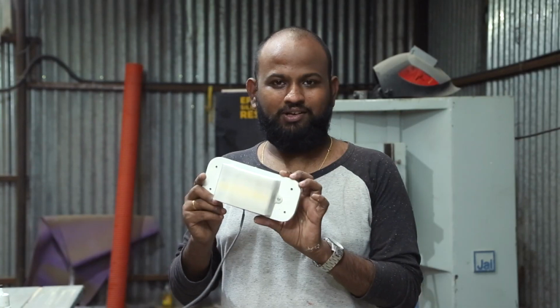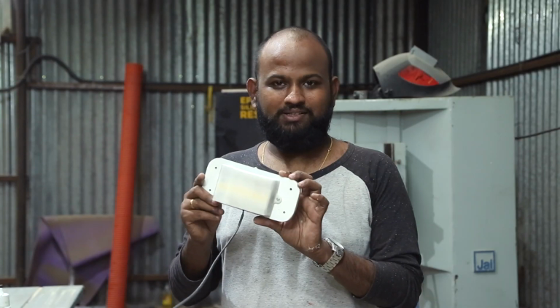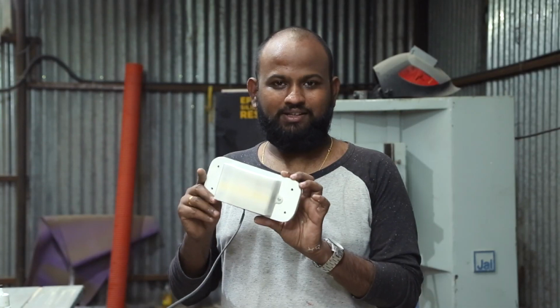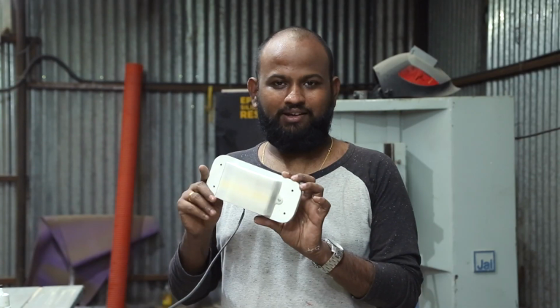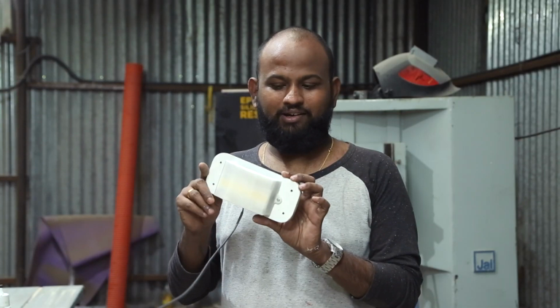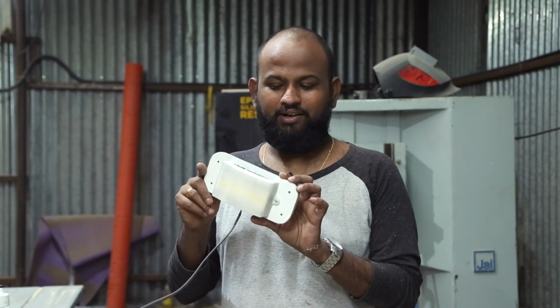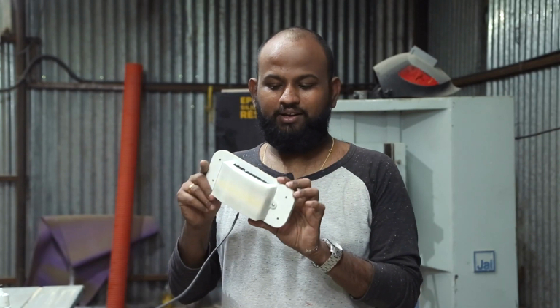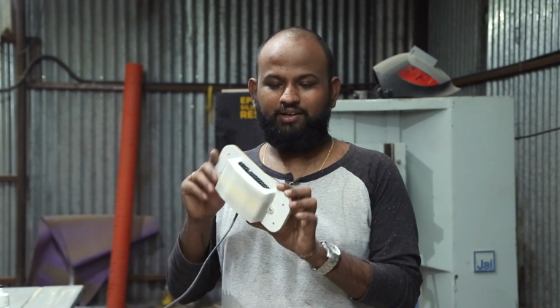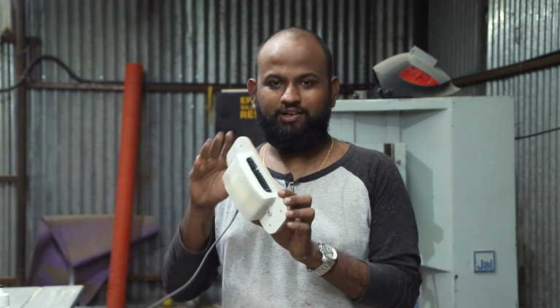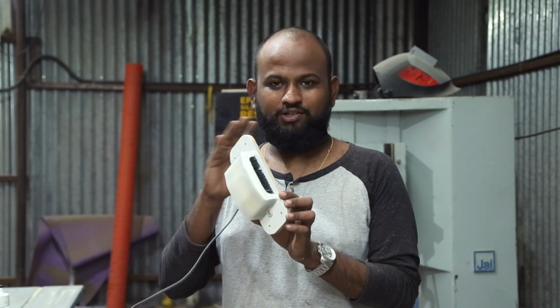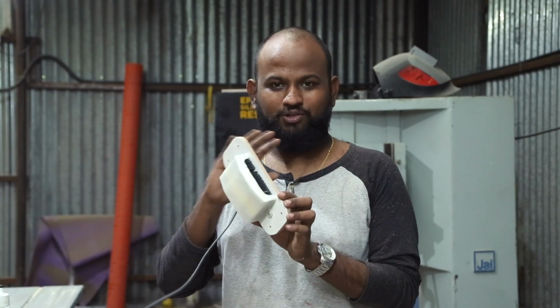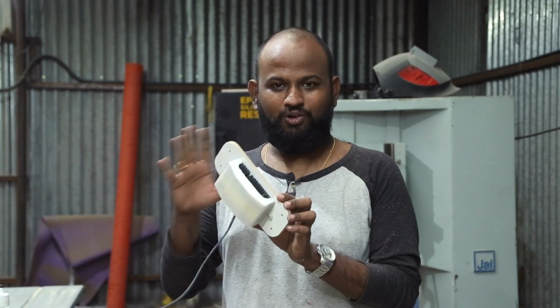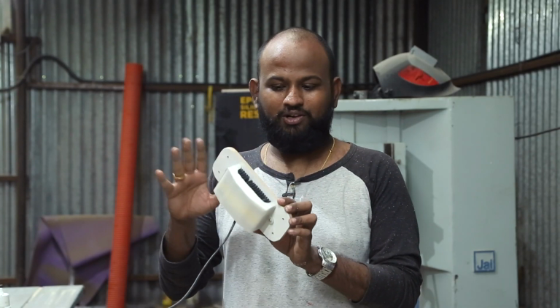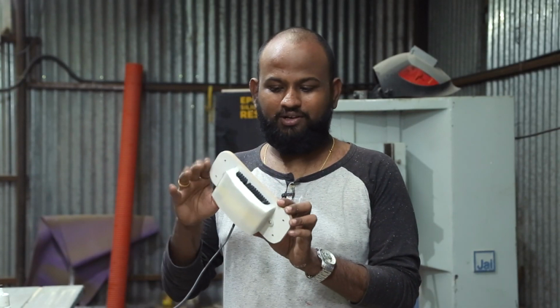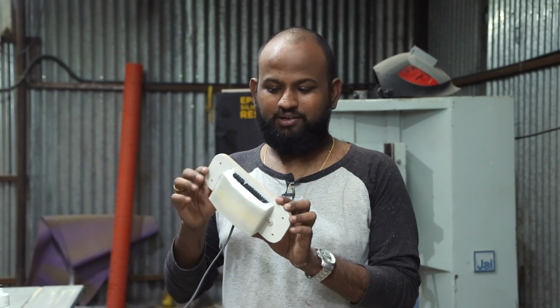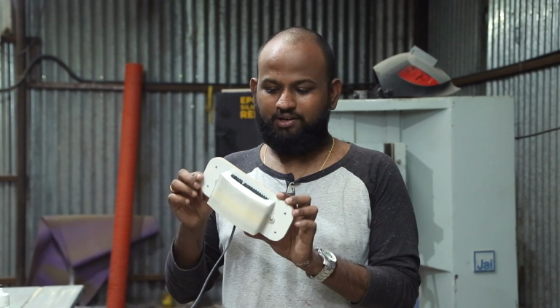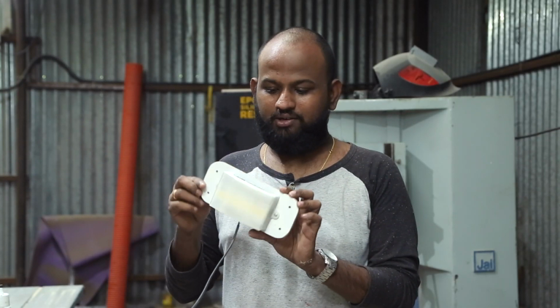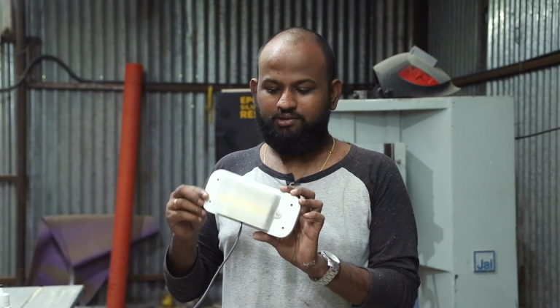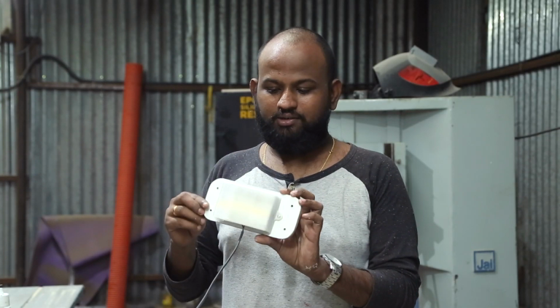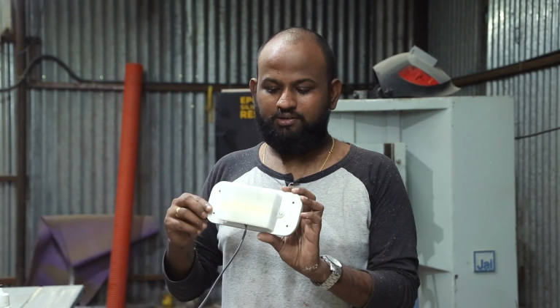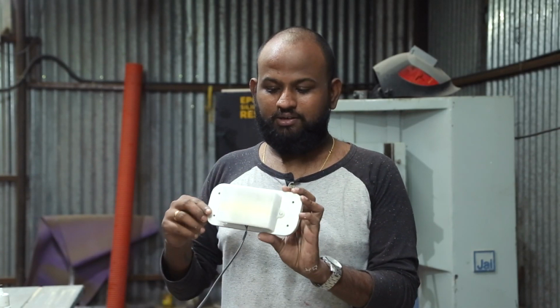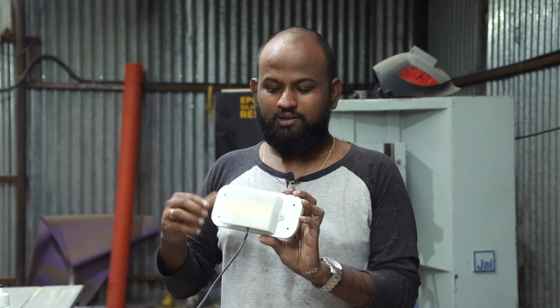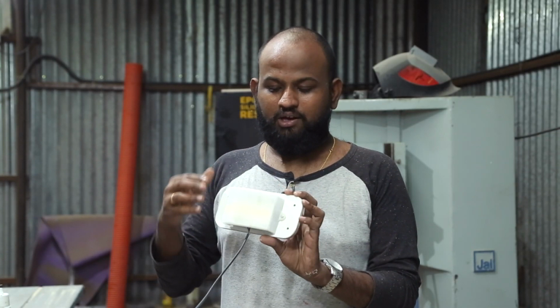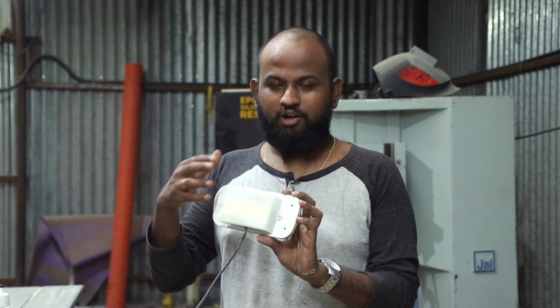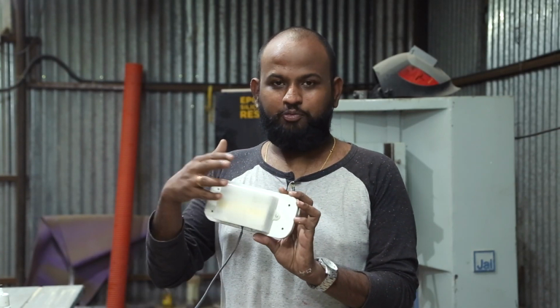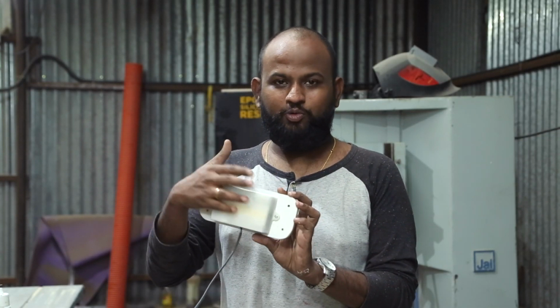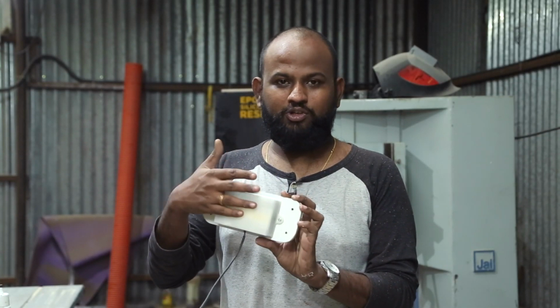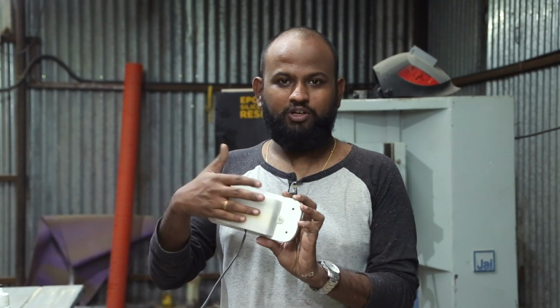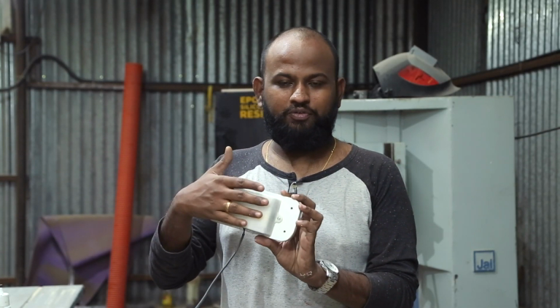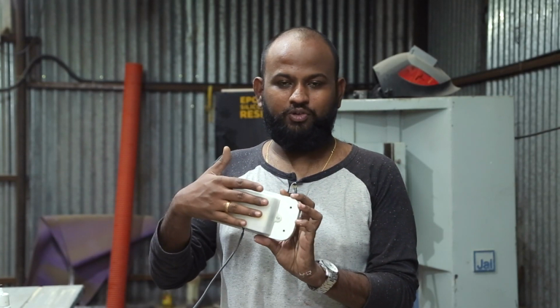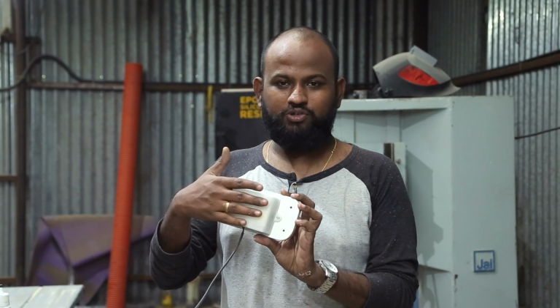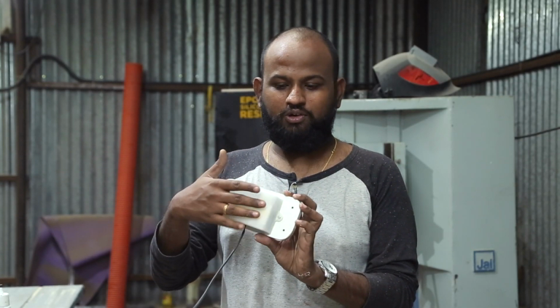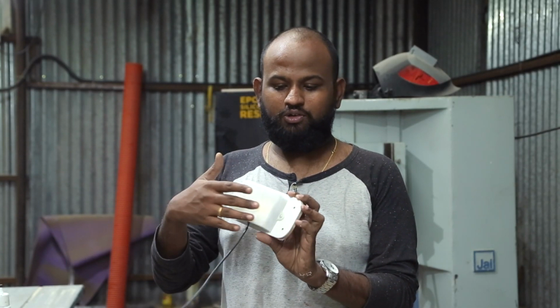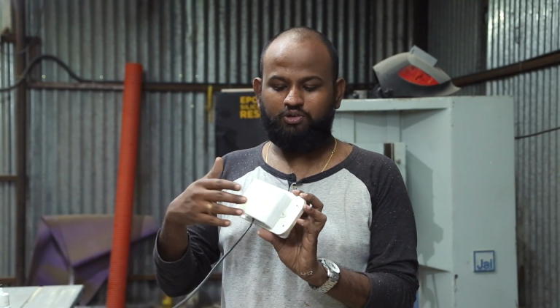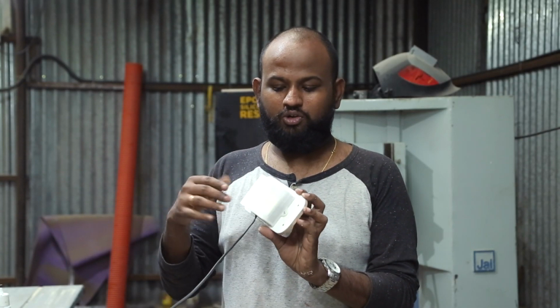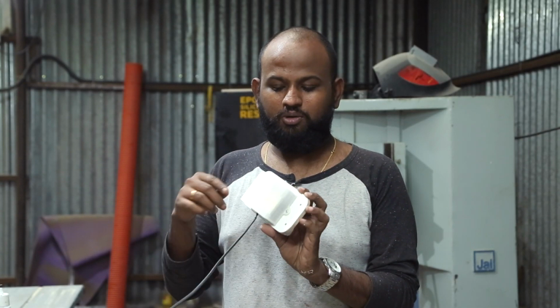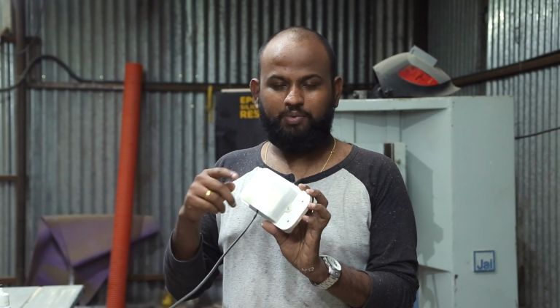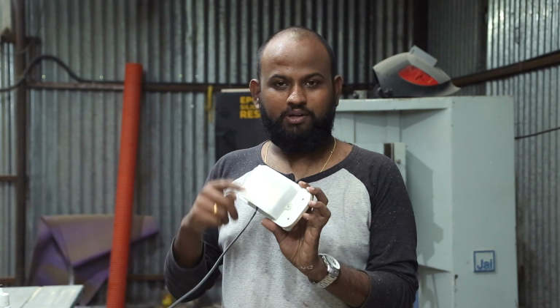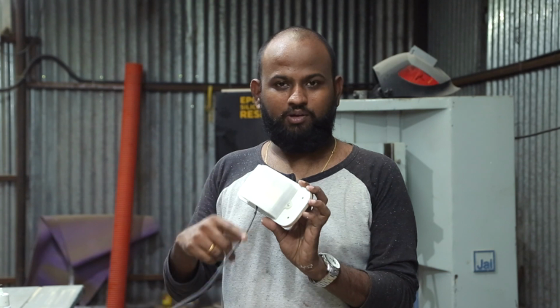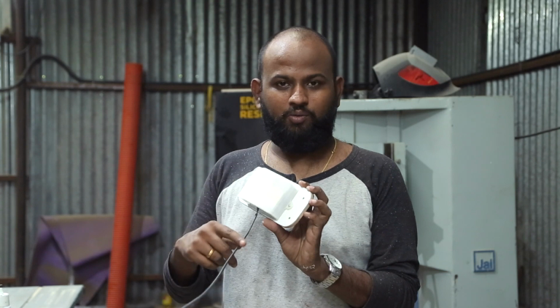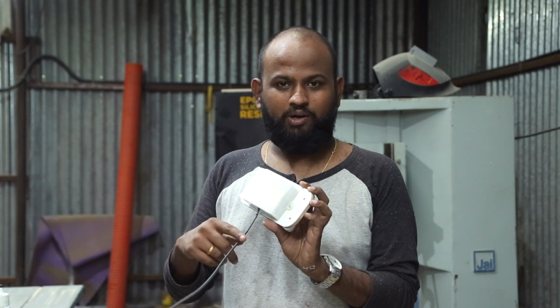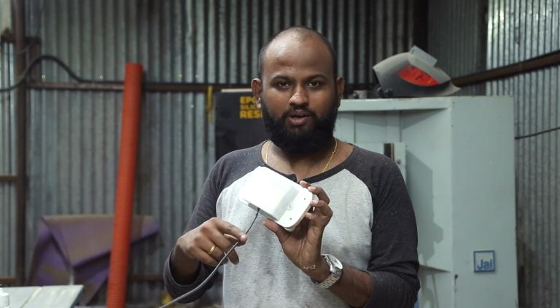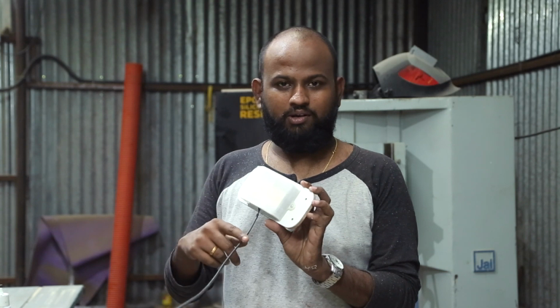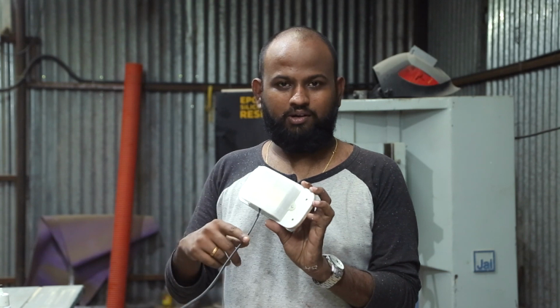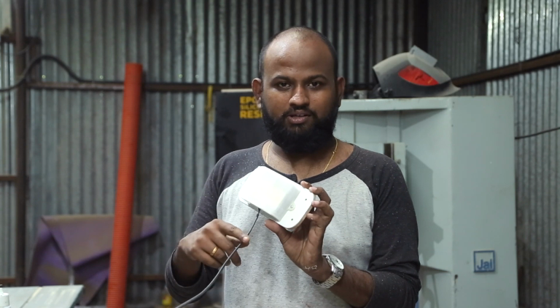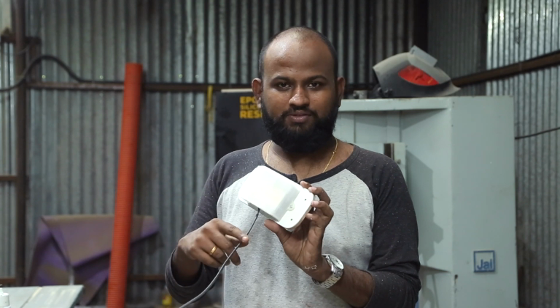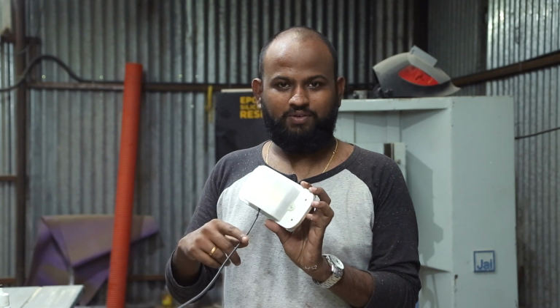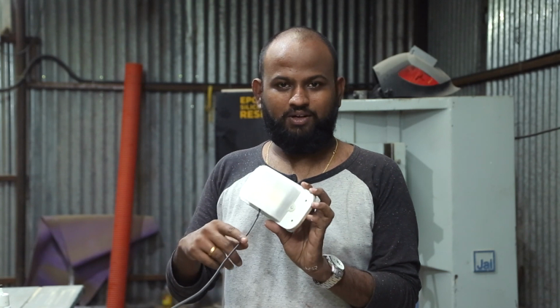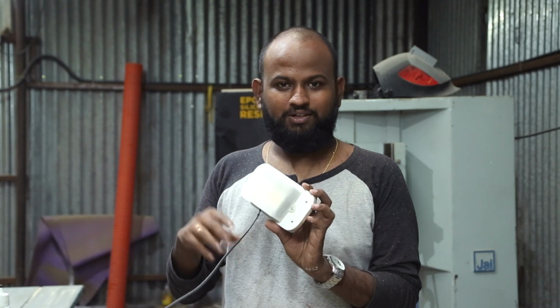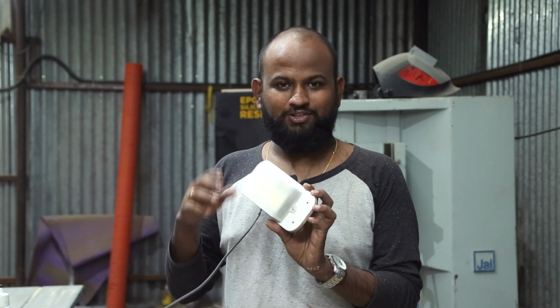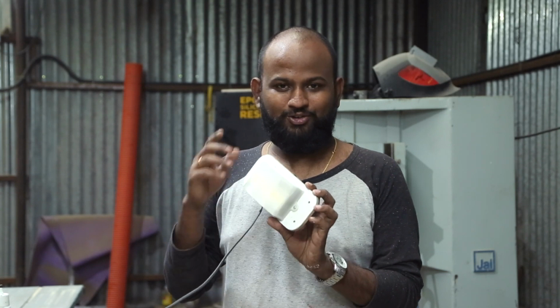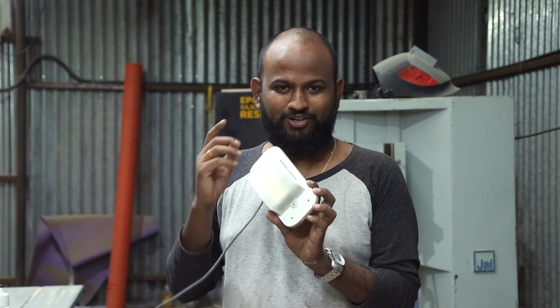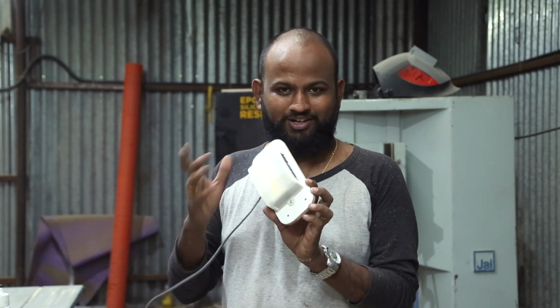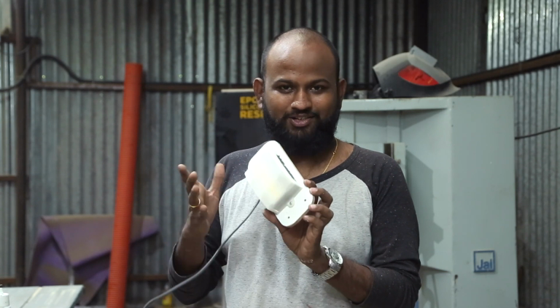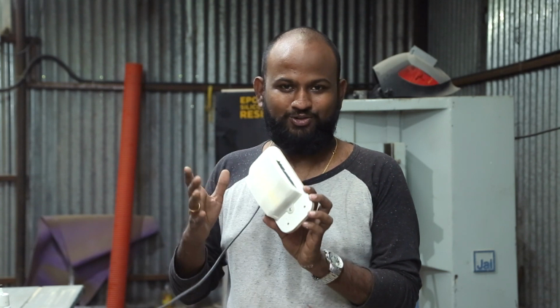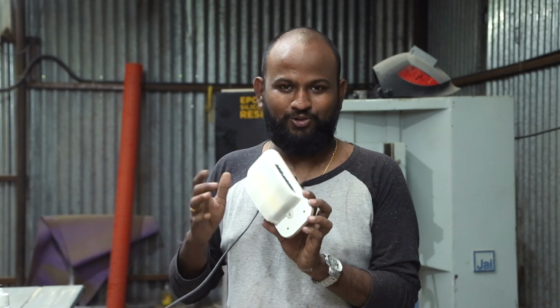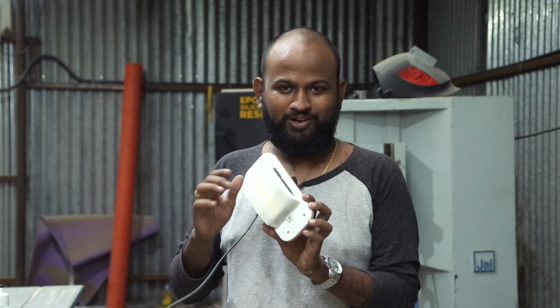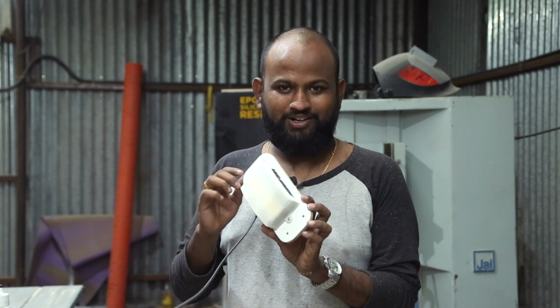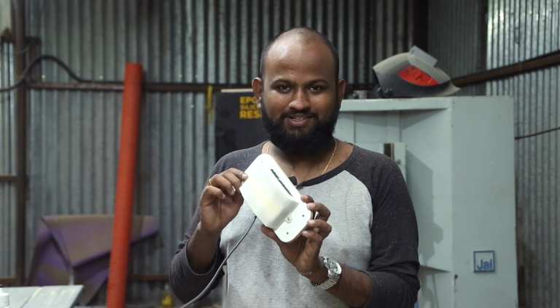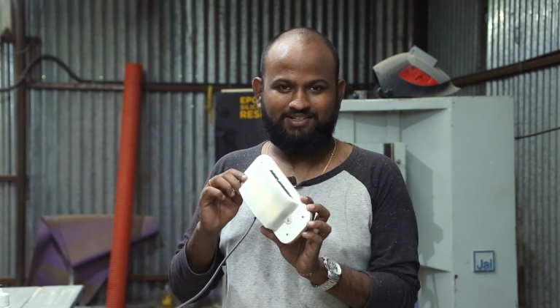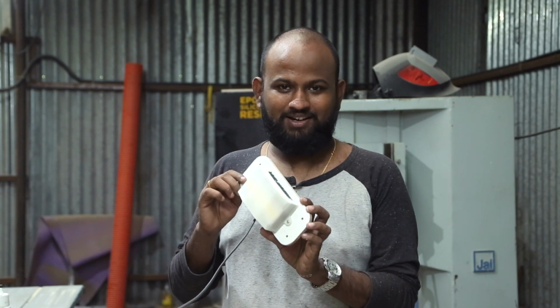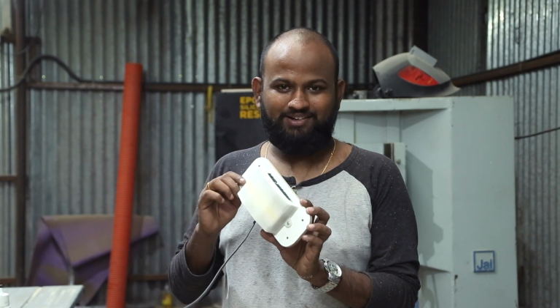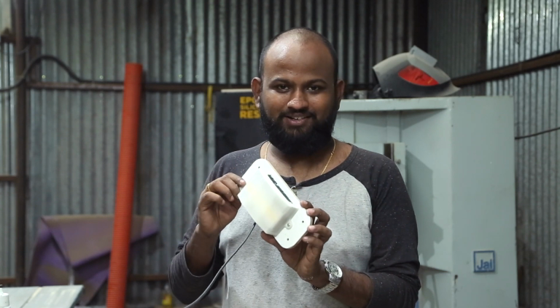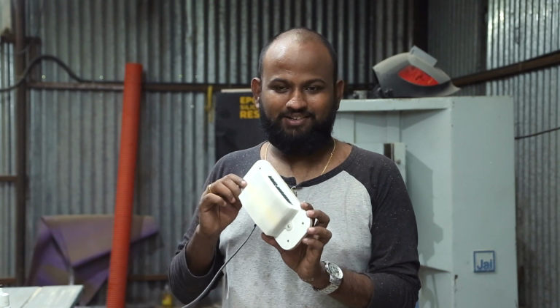Here is the LED — it's all done. I've put the diffuser on the top and the wire is plugged. Let's go ahead and turn it on.